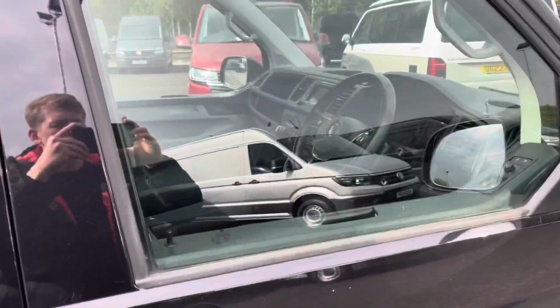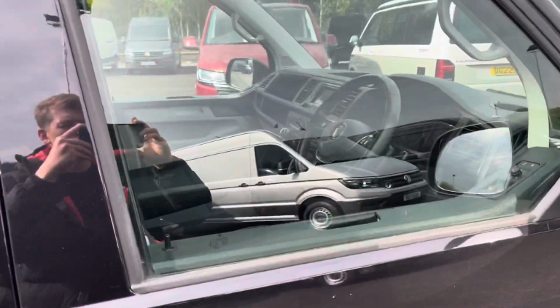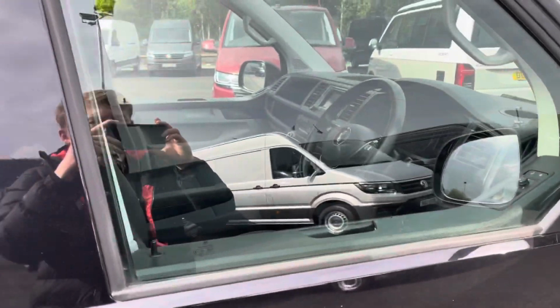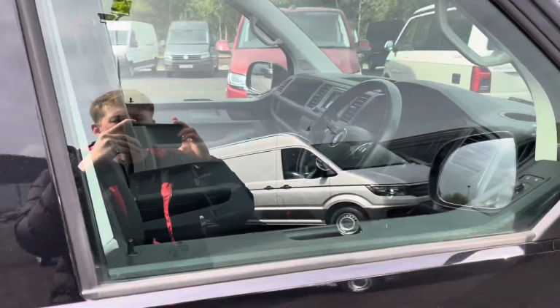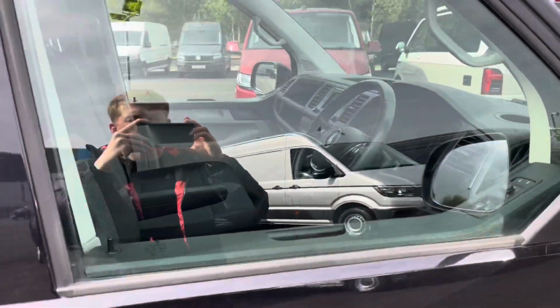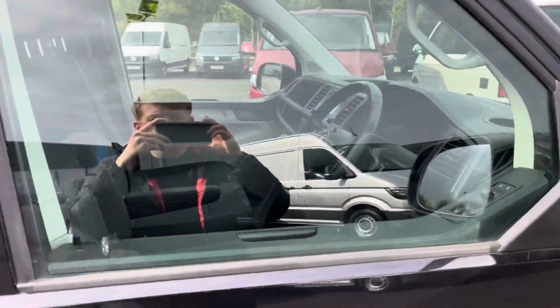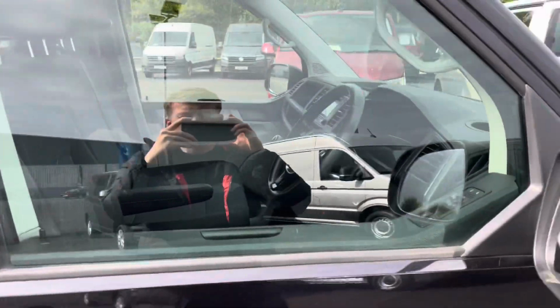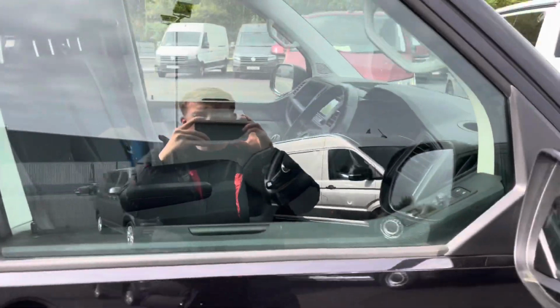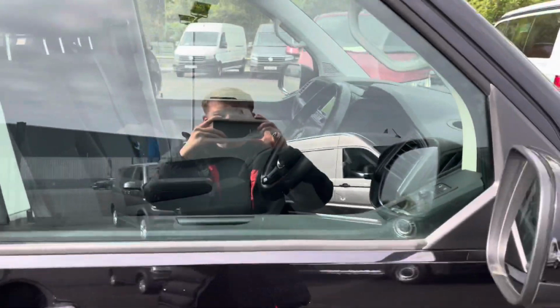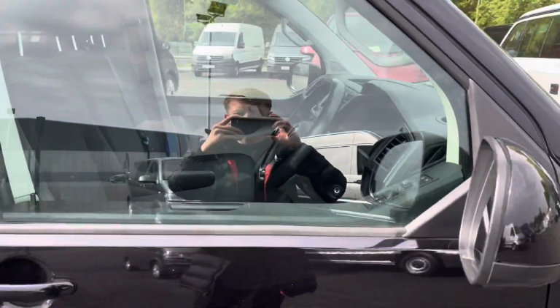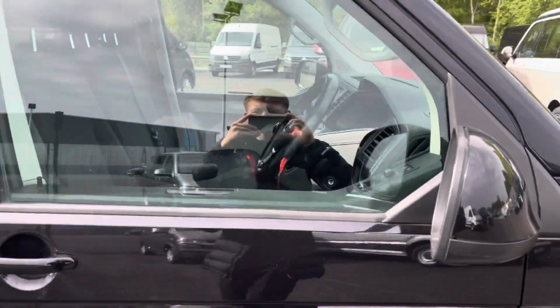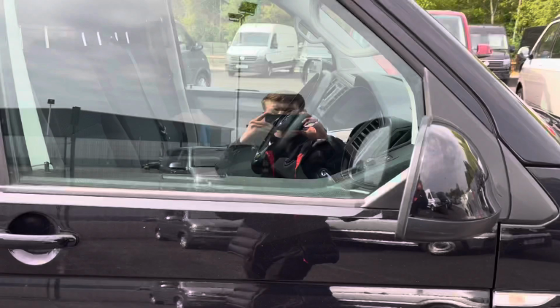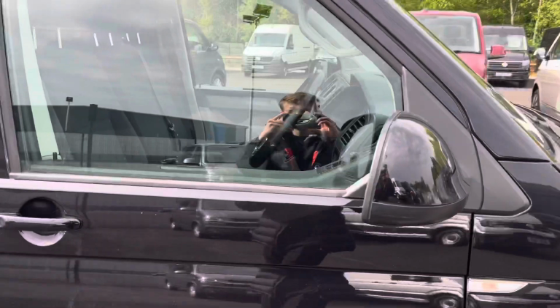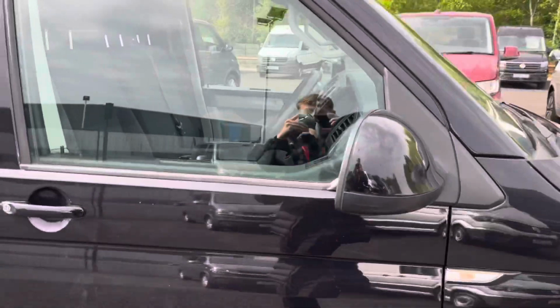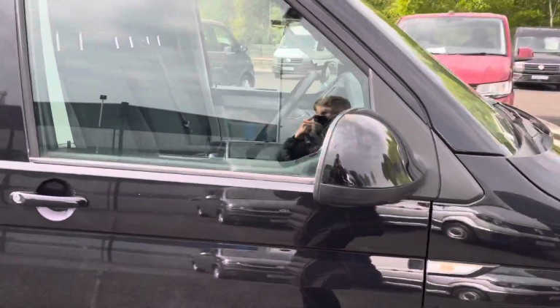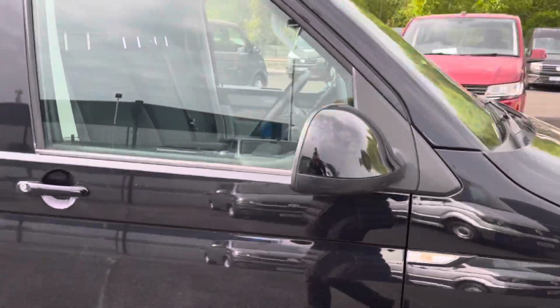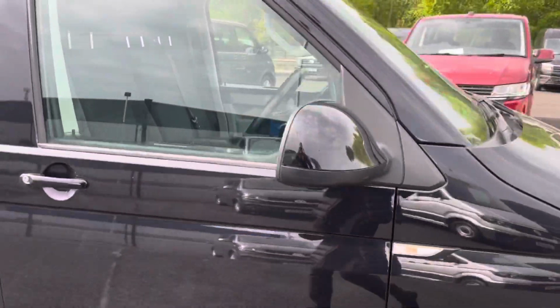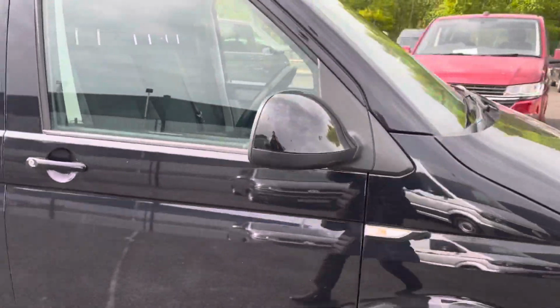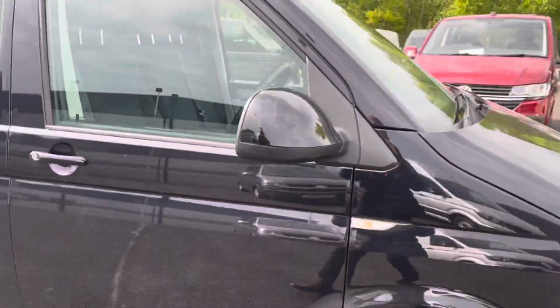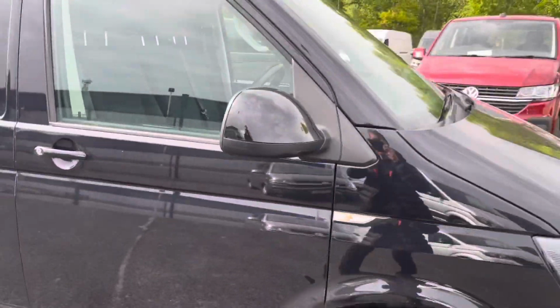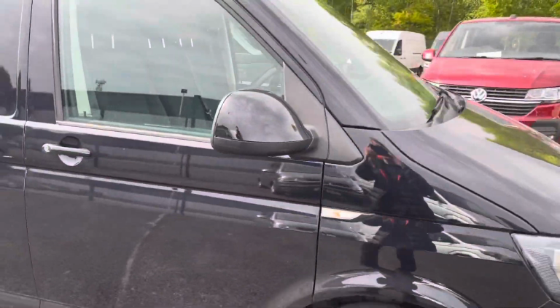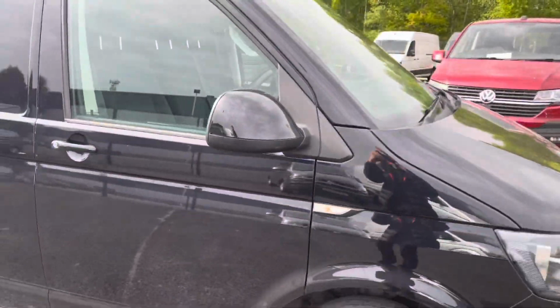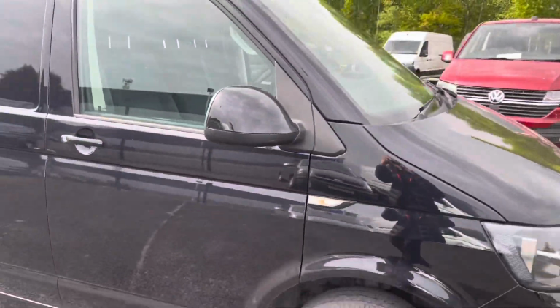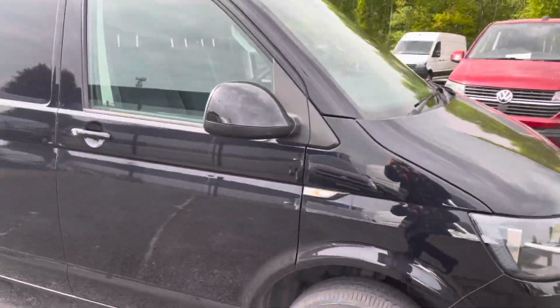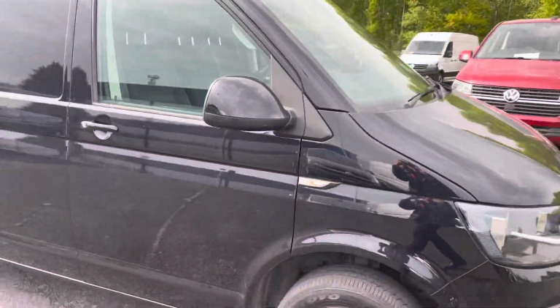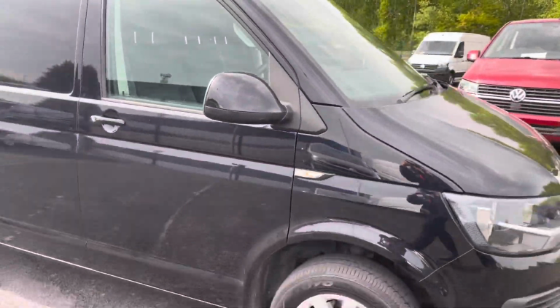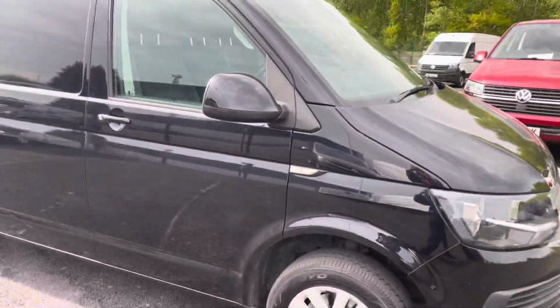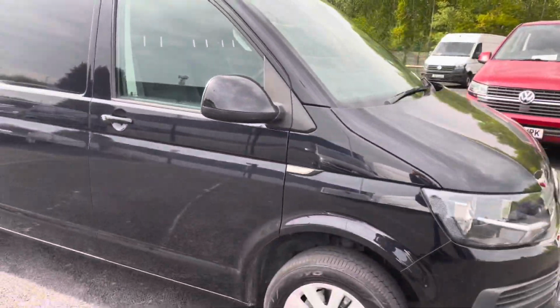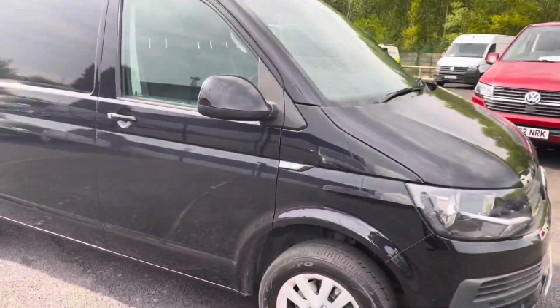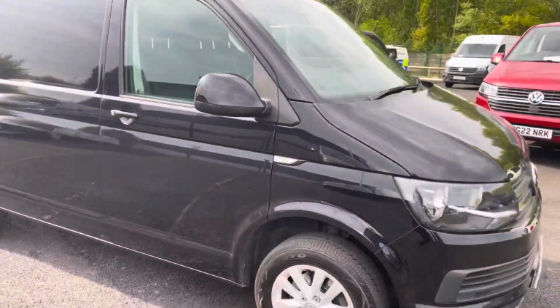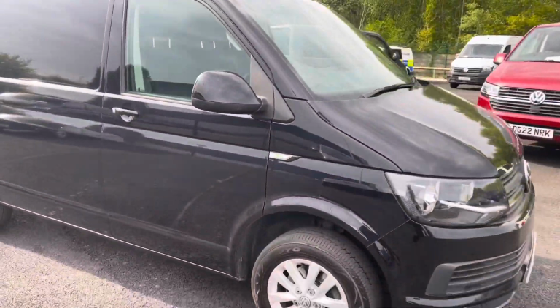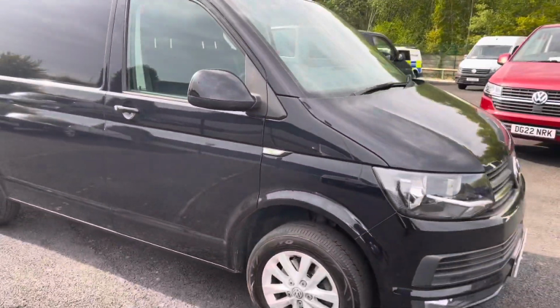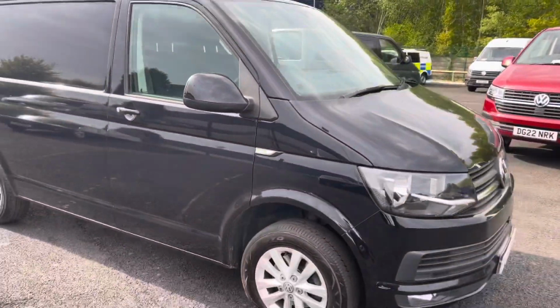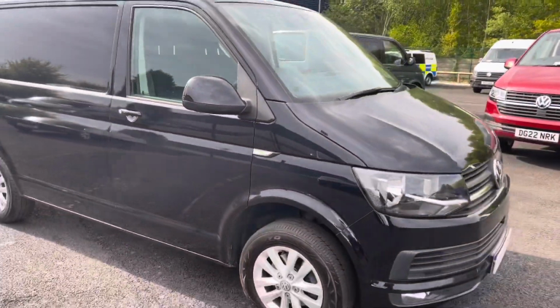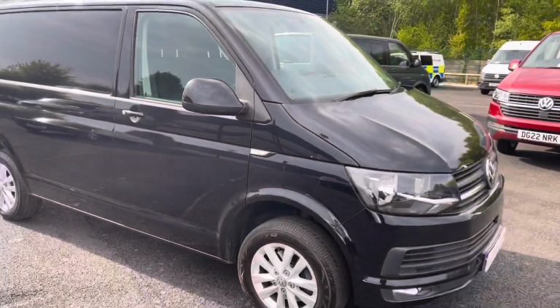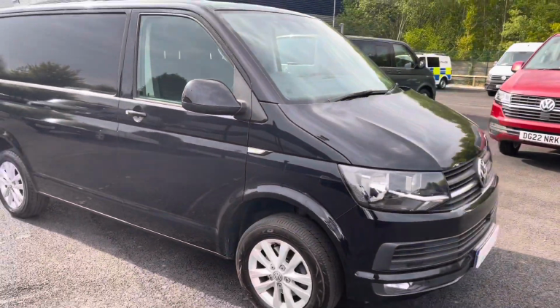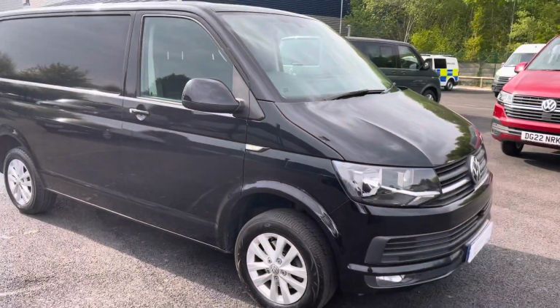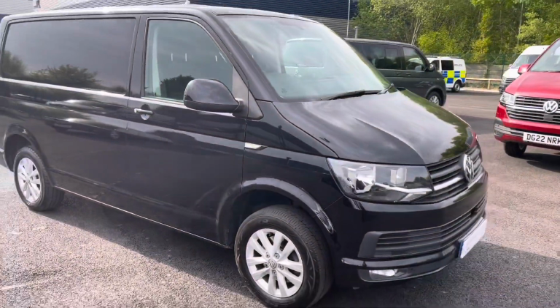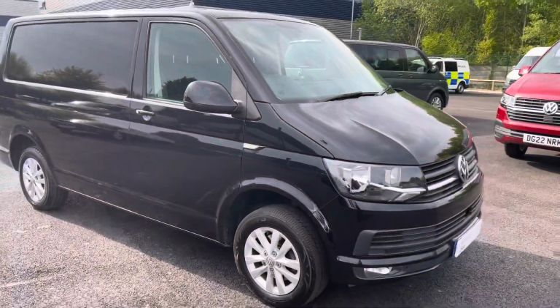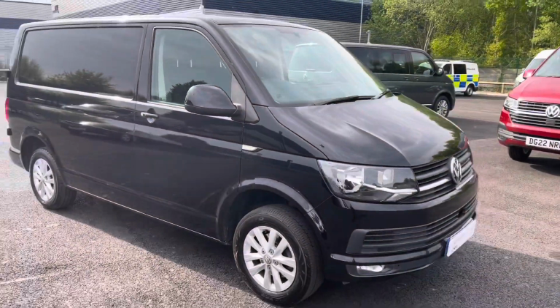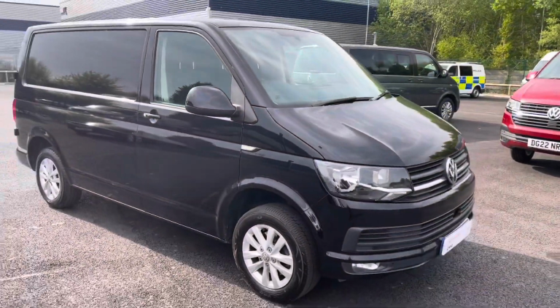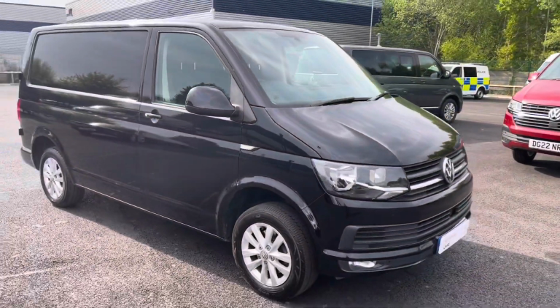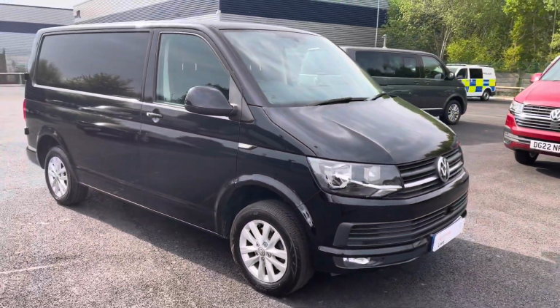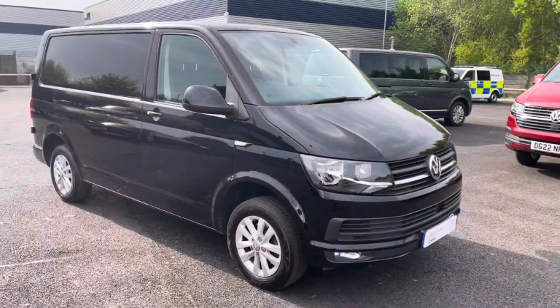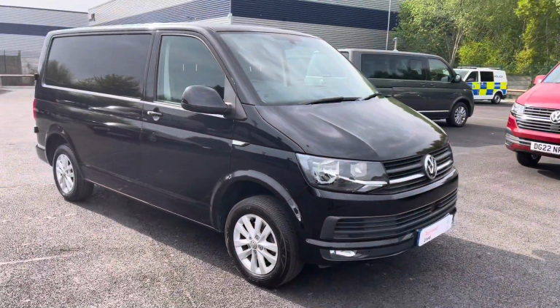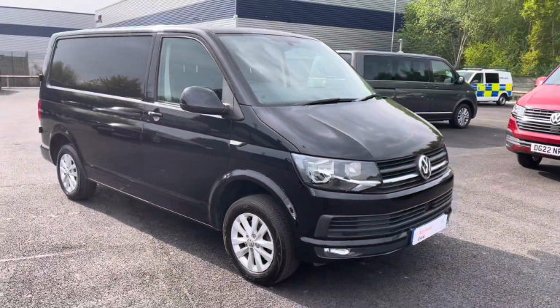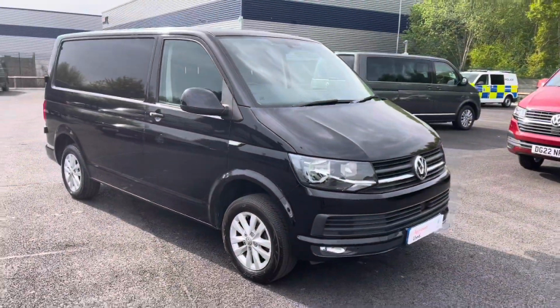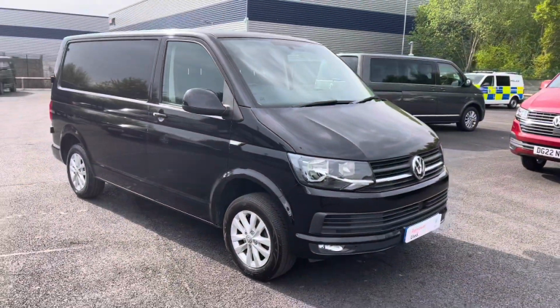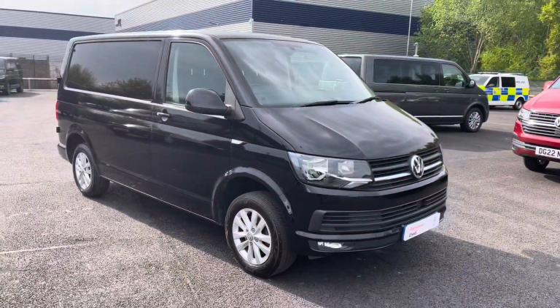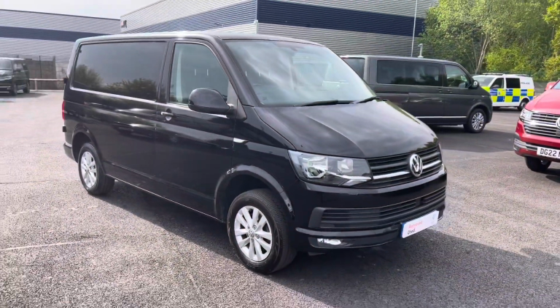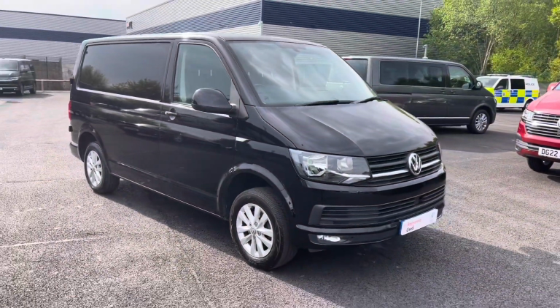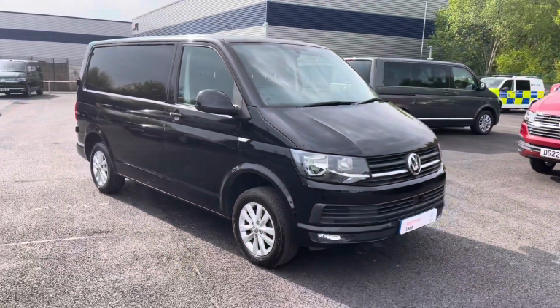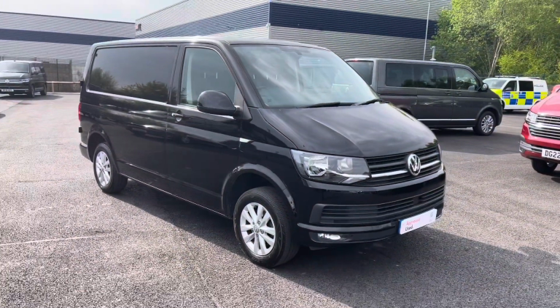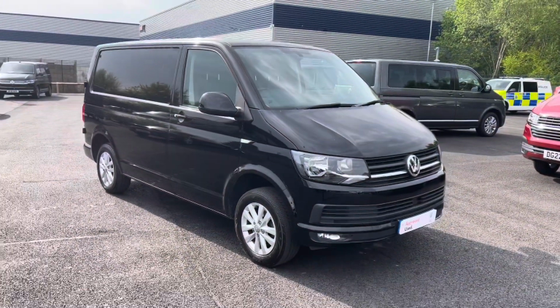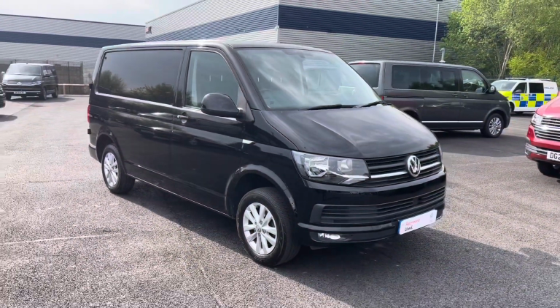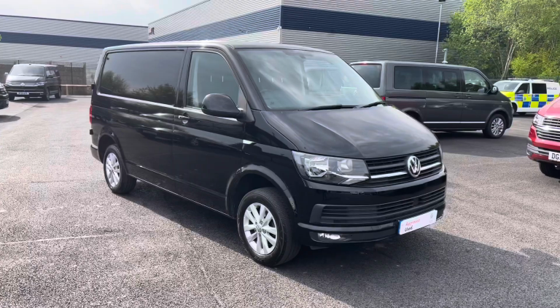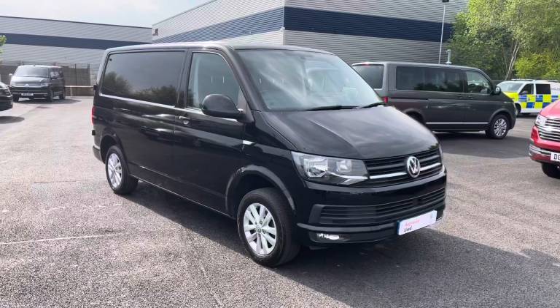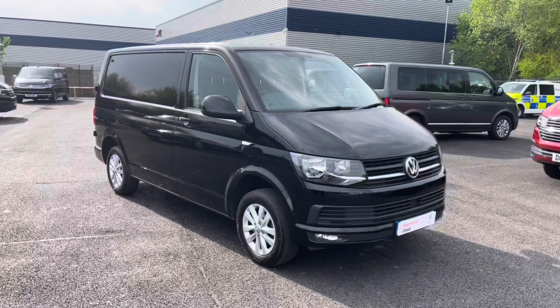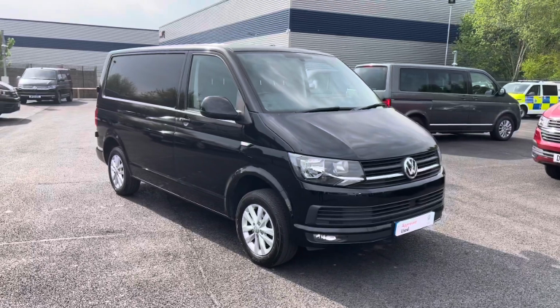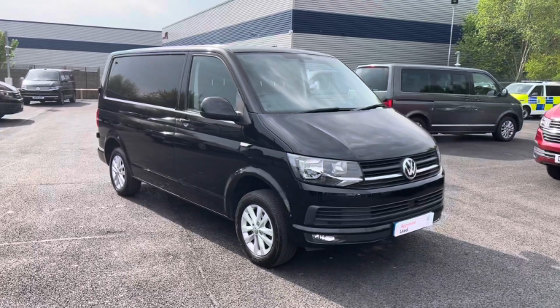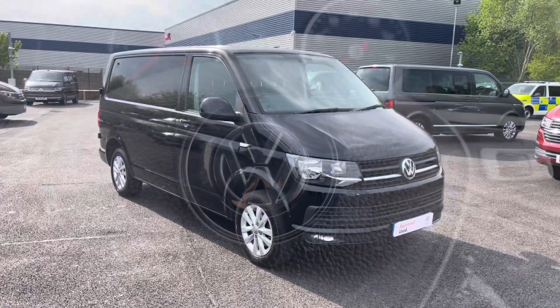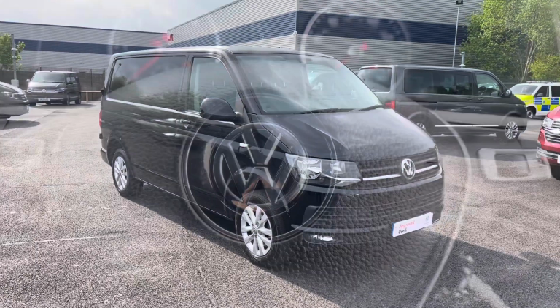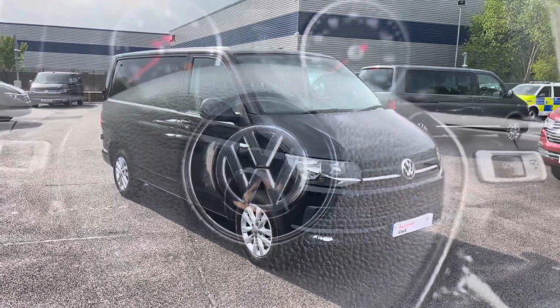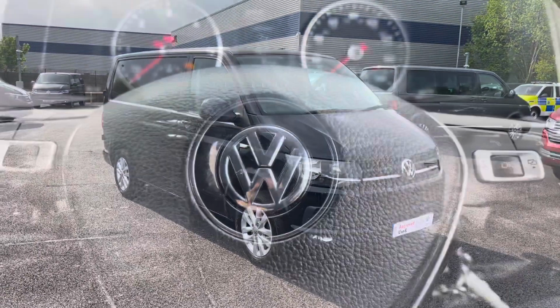And that does complete our 360 degree tour of the exterior of this vehicle. I will now take you into the driver's seat to discuss some more of the interior details.